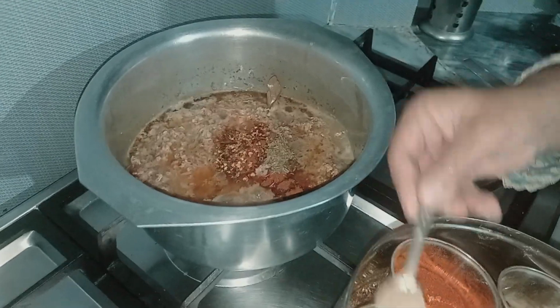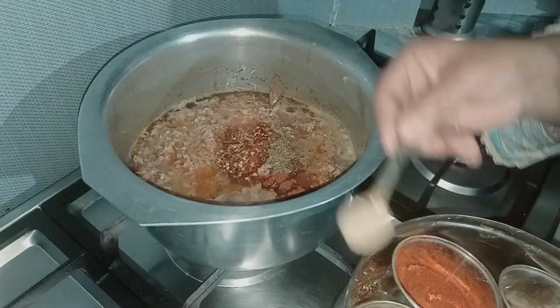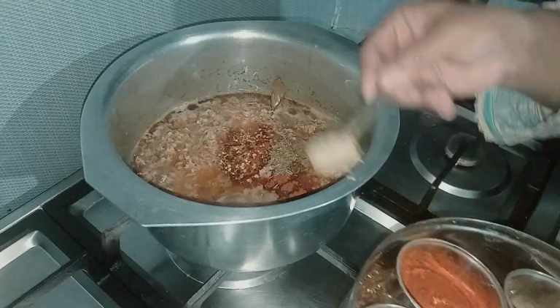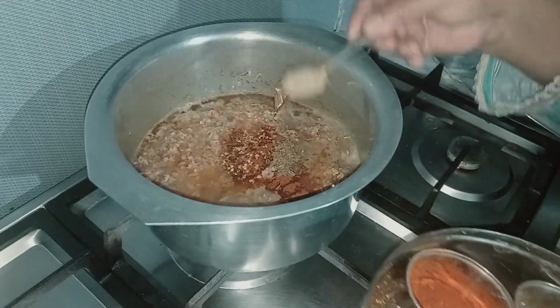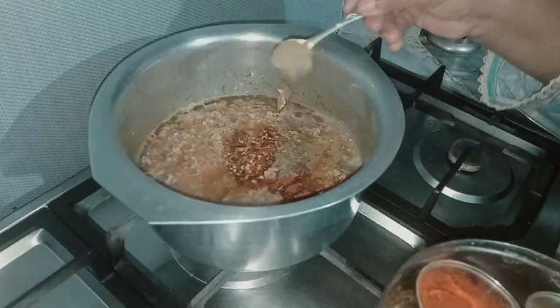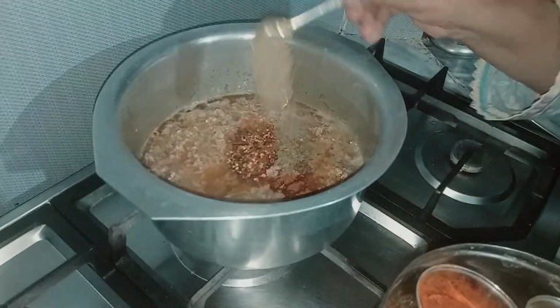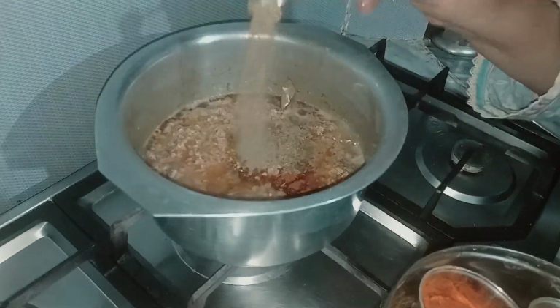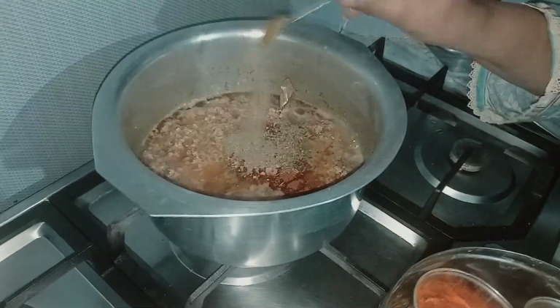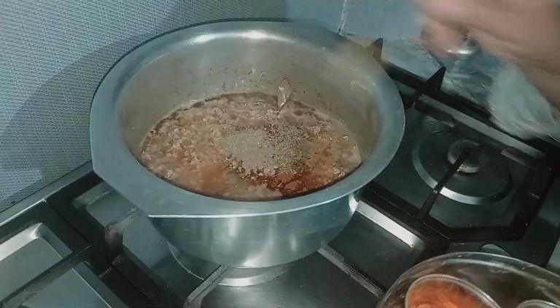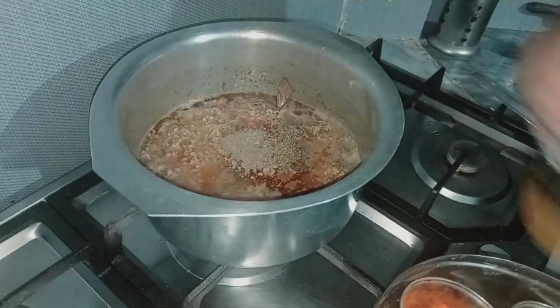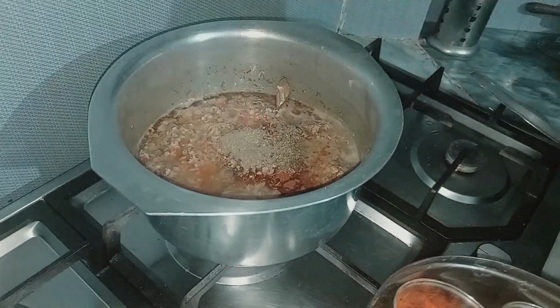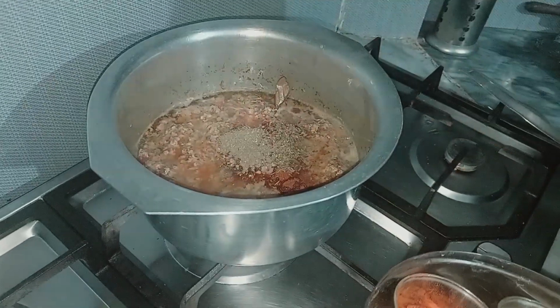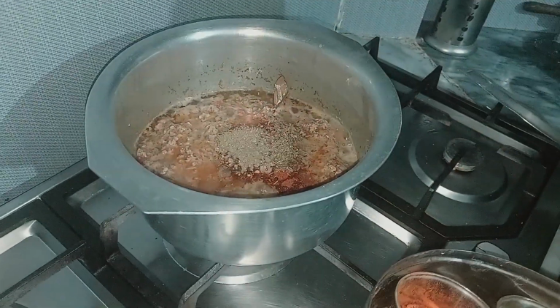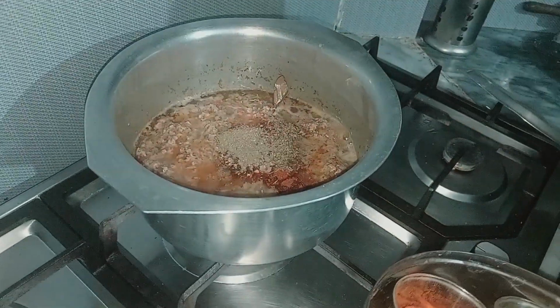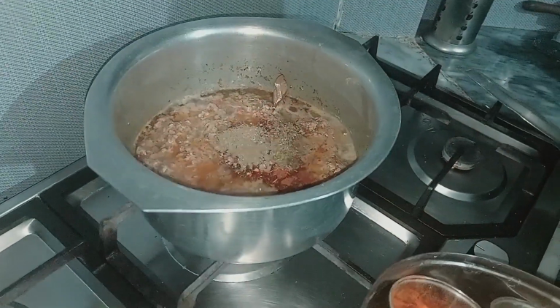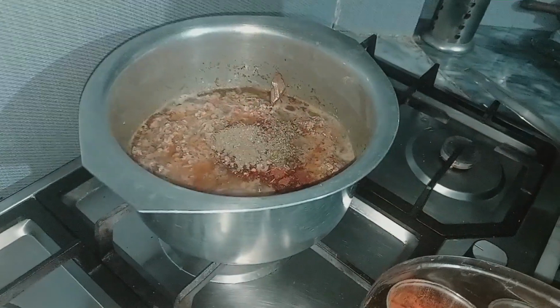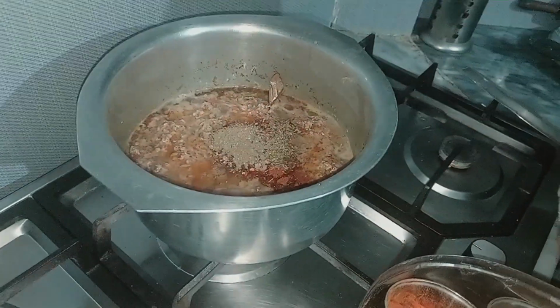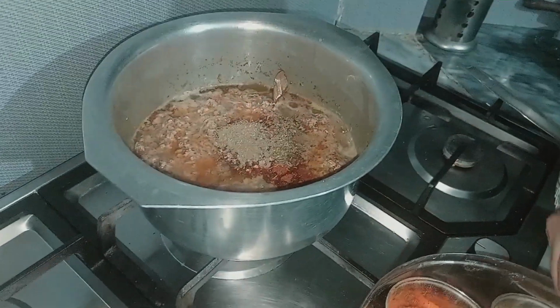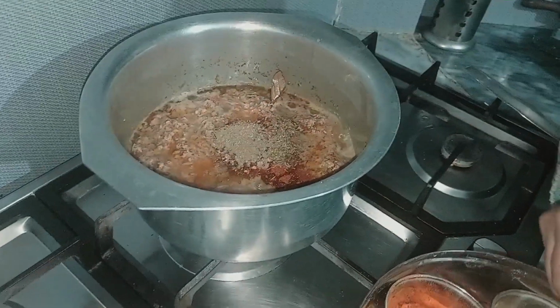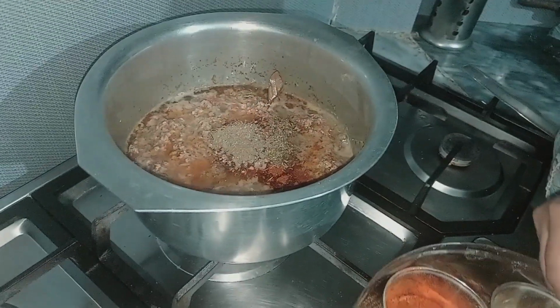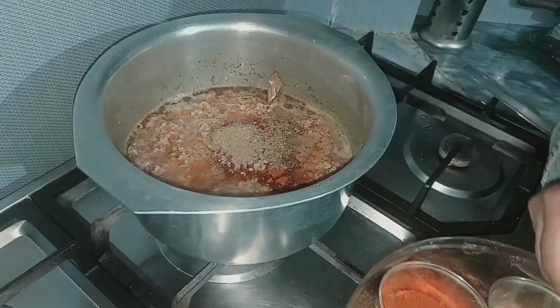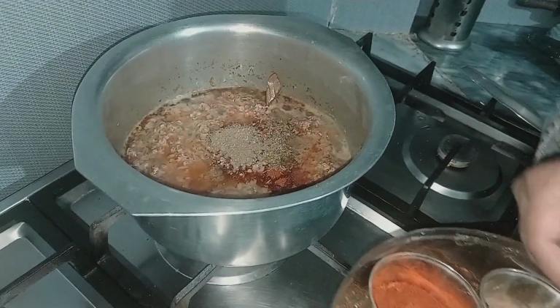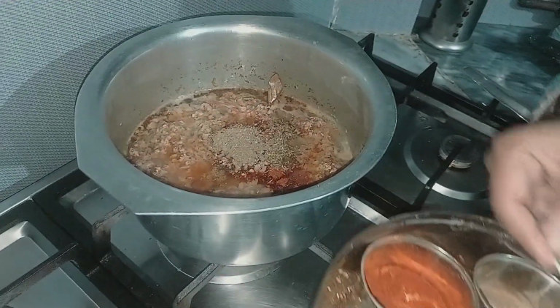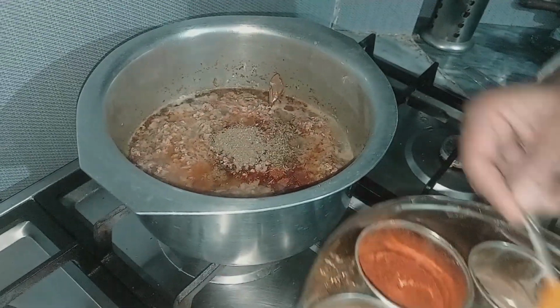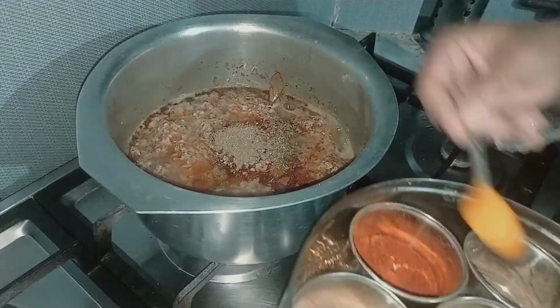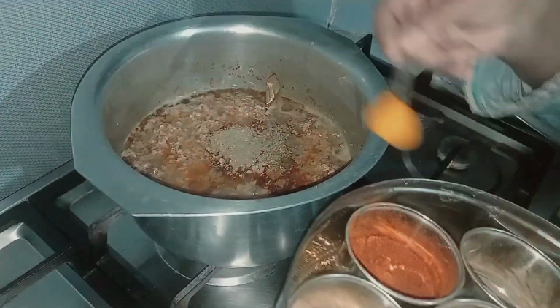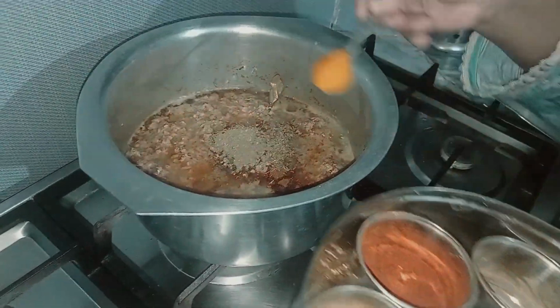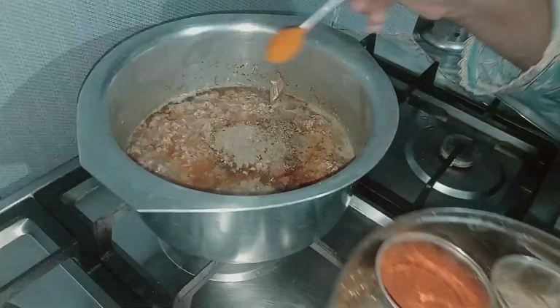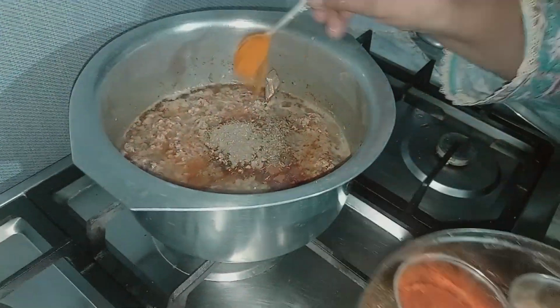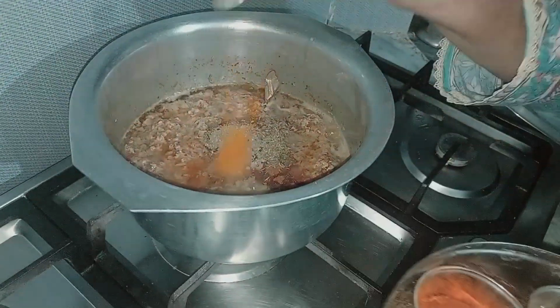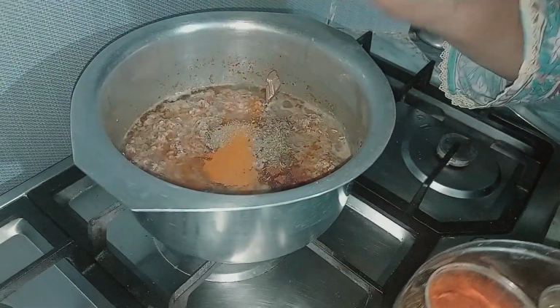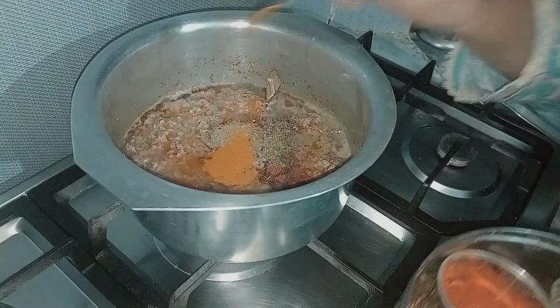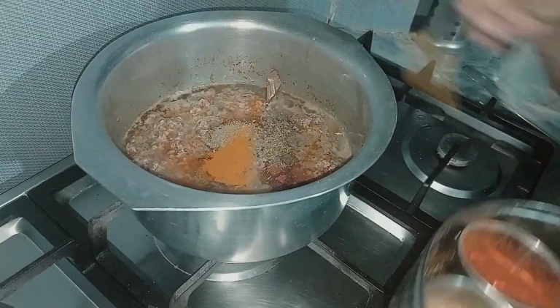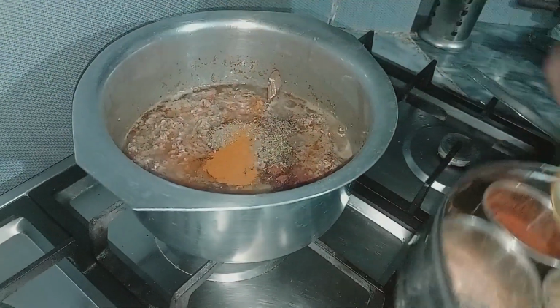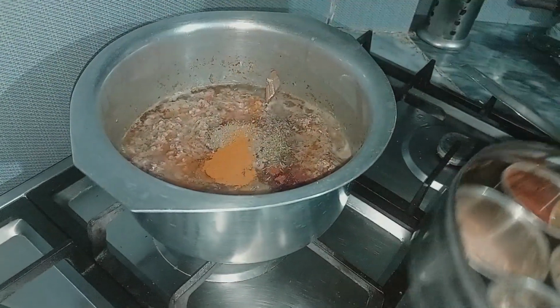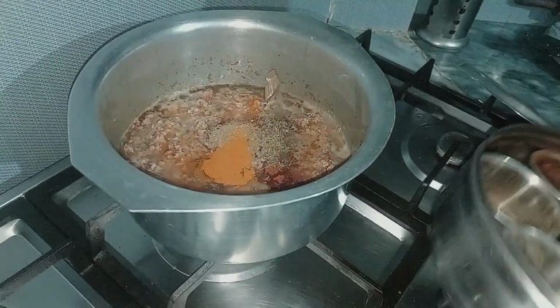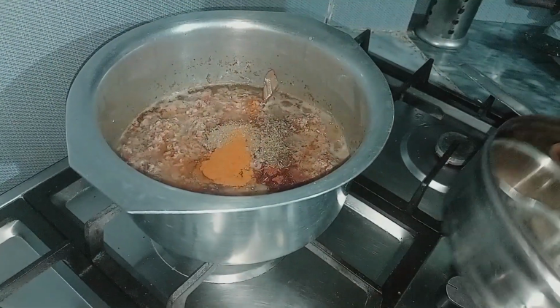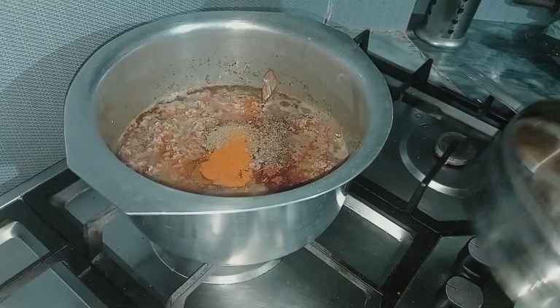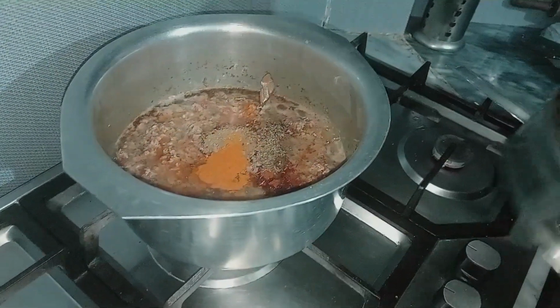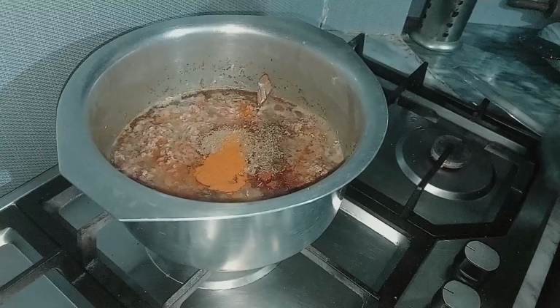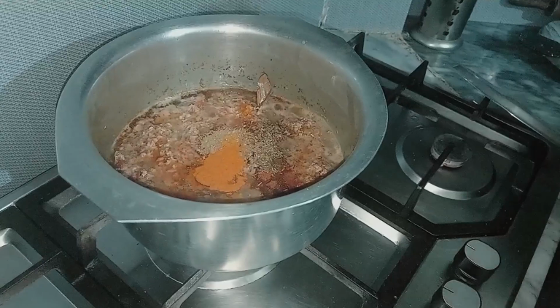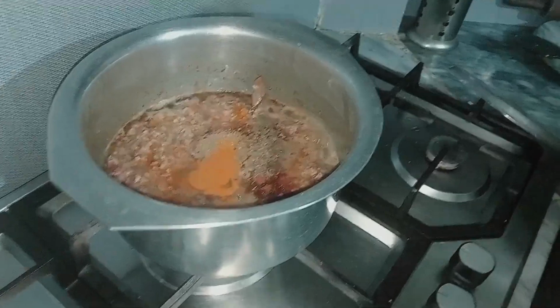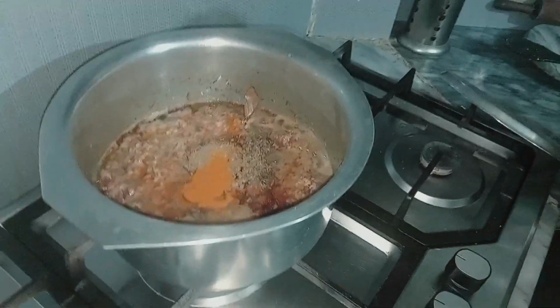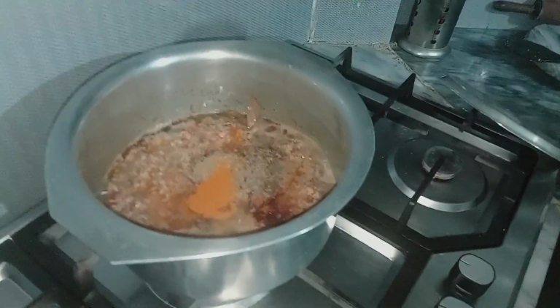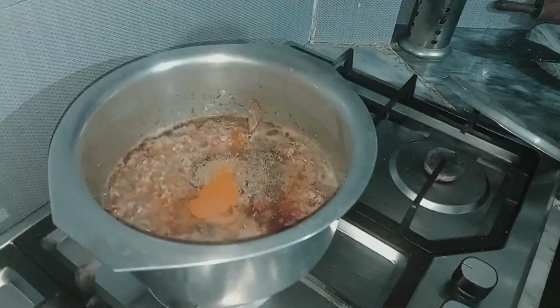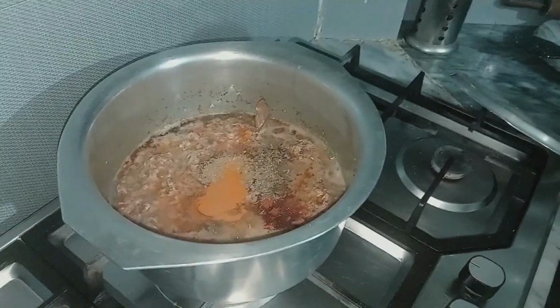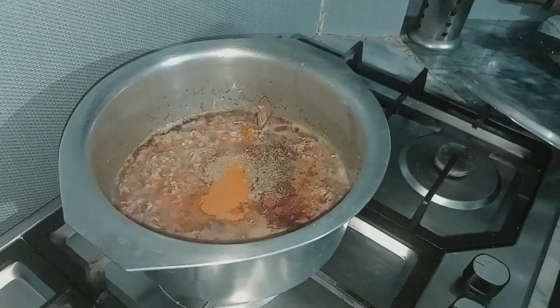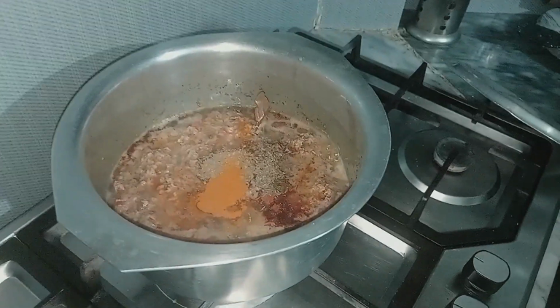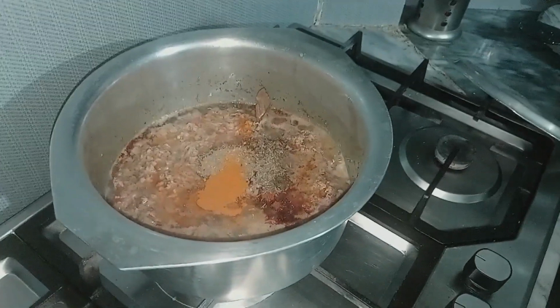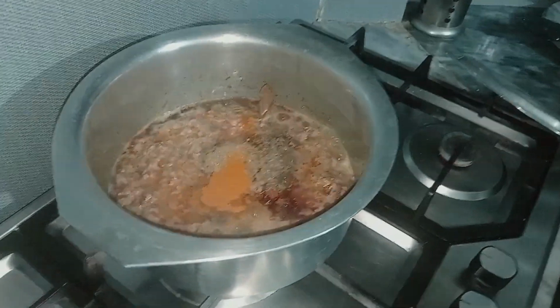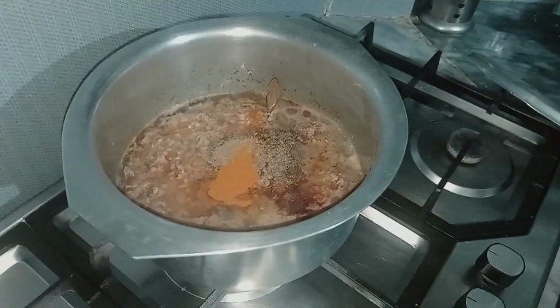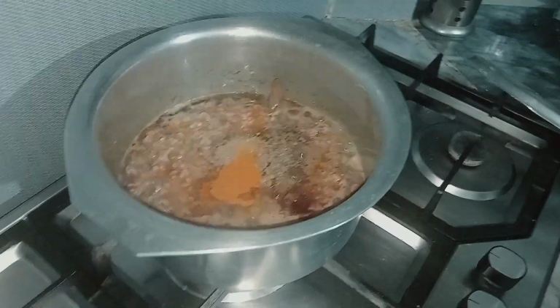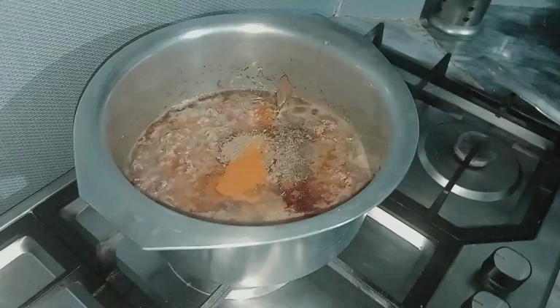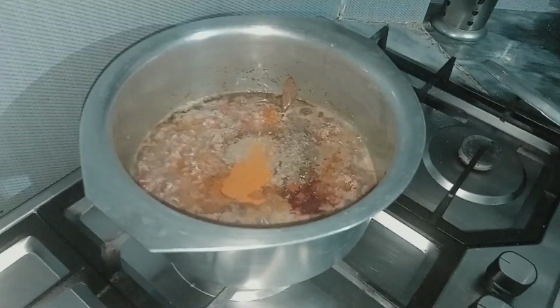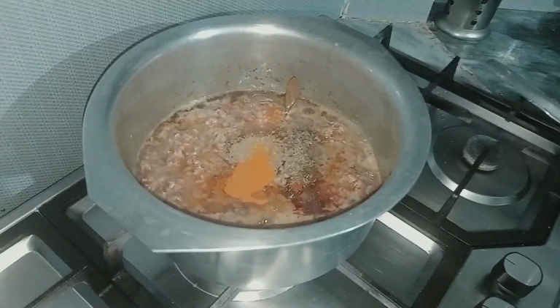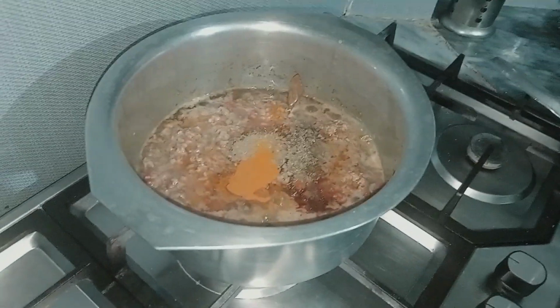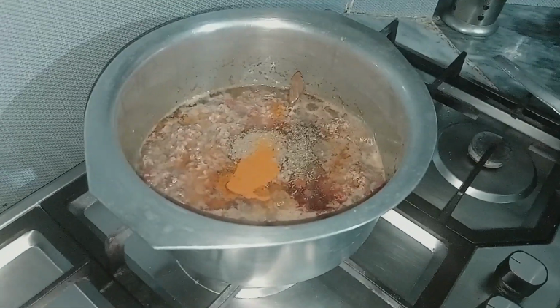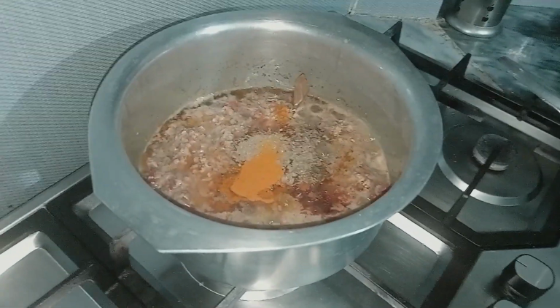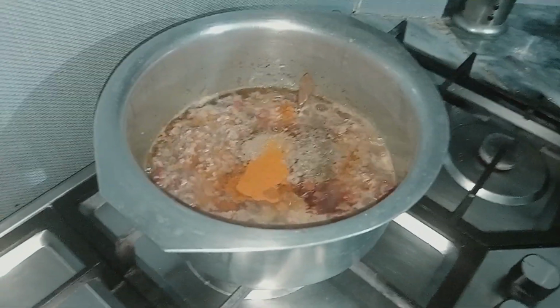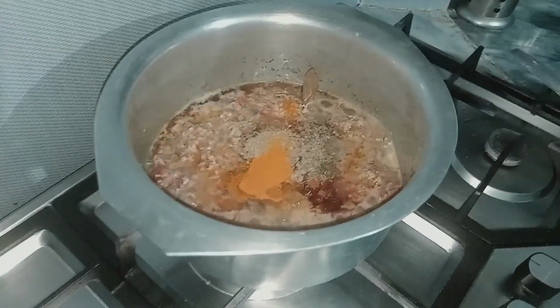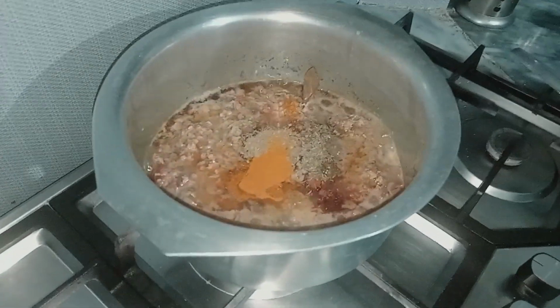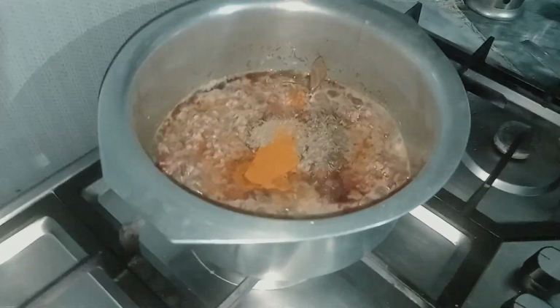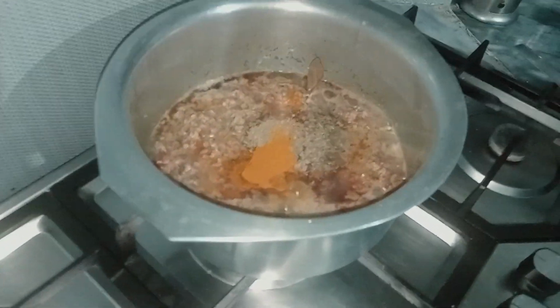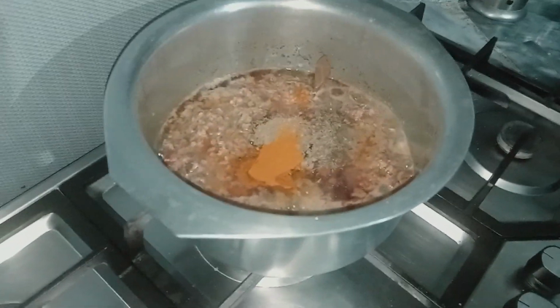Now we put the silver fluid, then we put a song on water. Then put the water on it. Then put the cucumber.